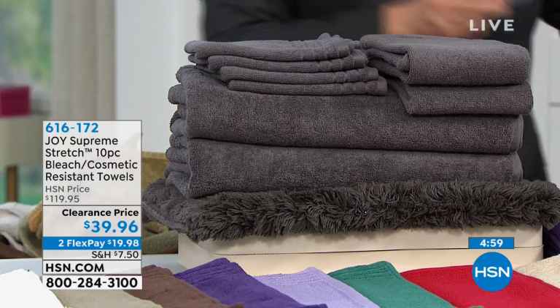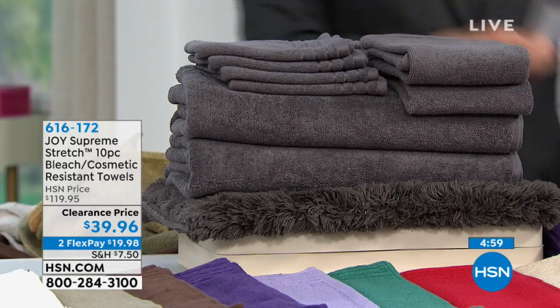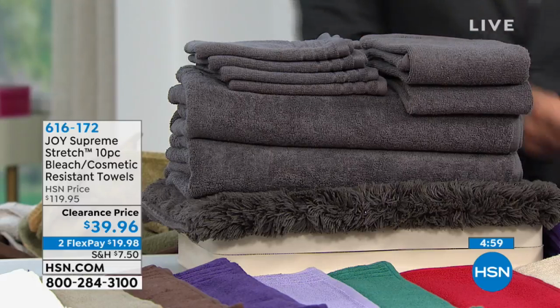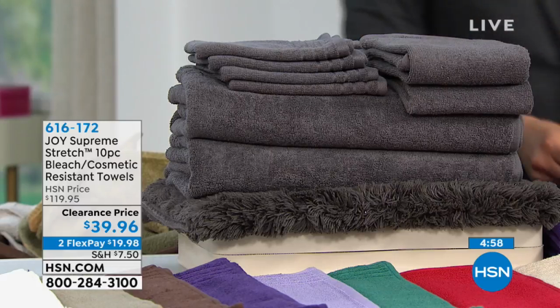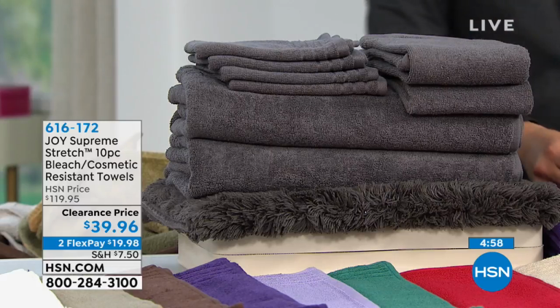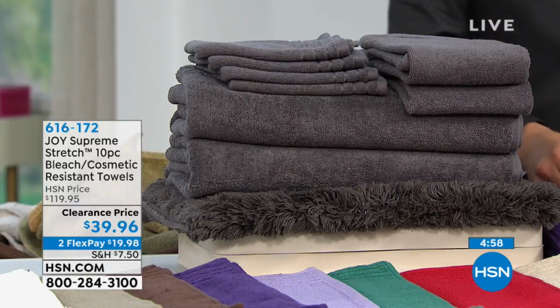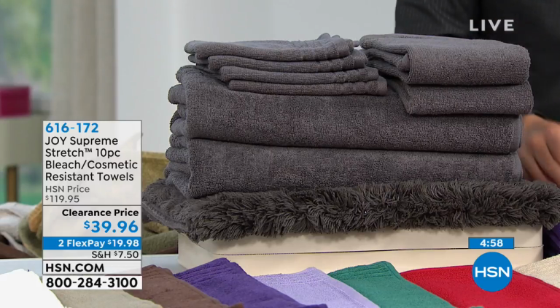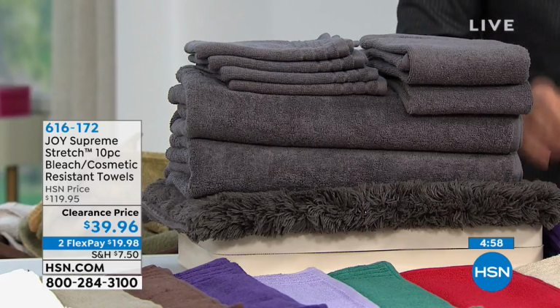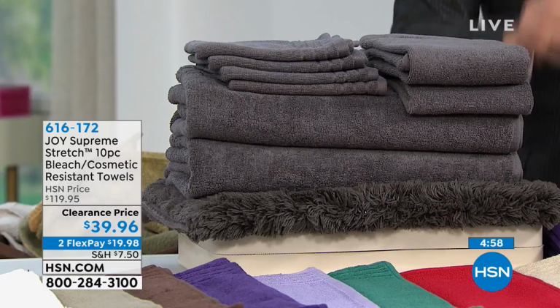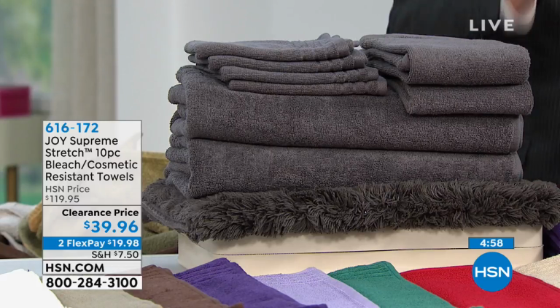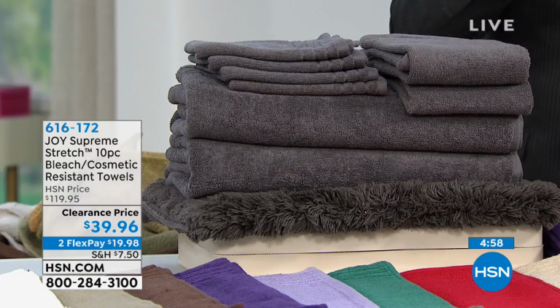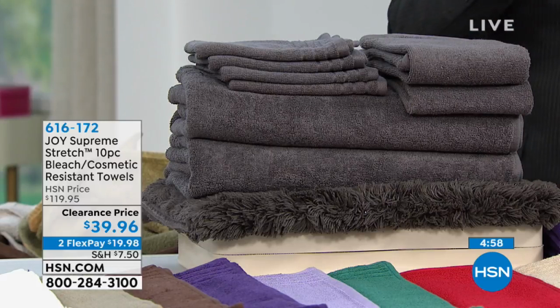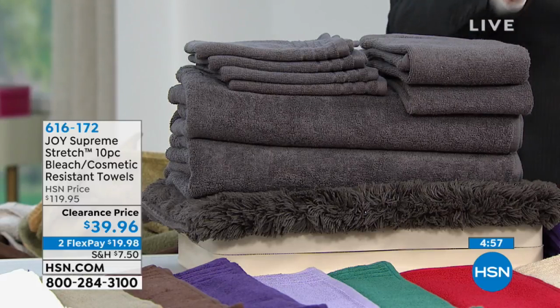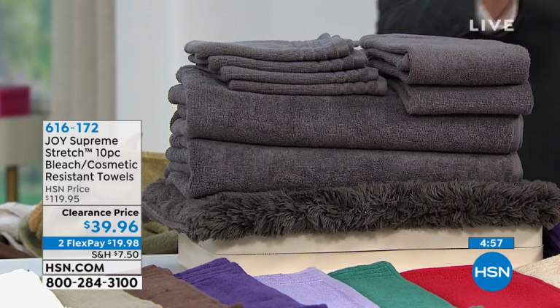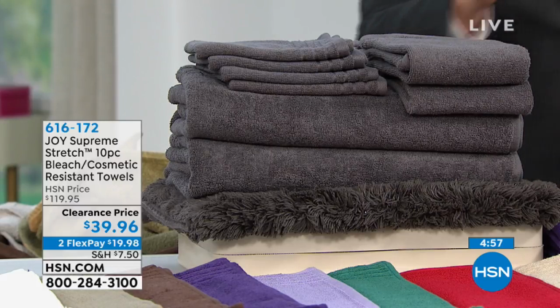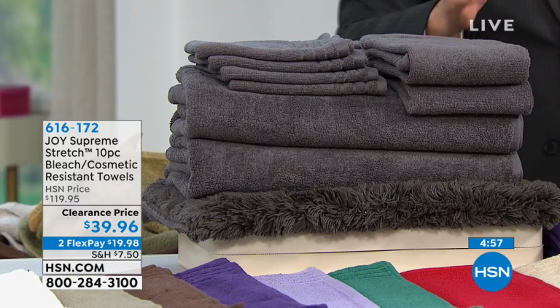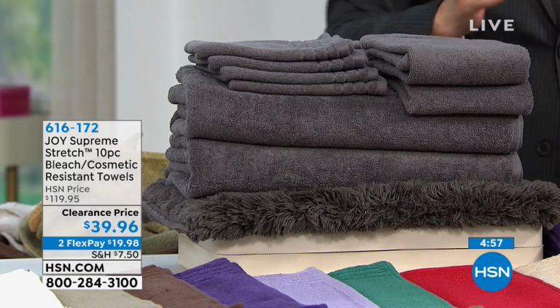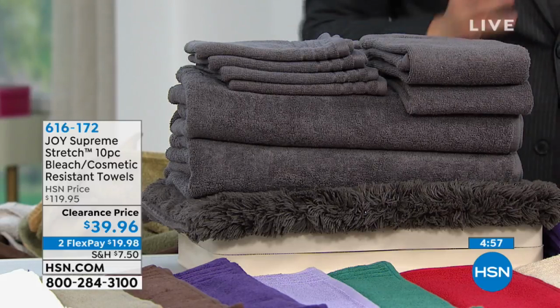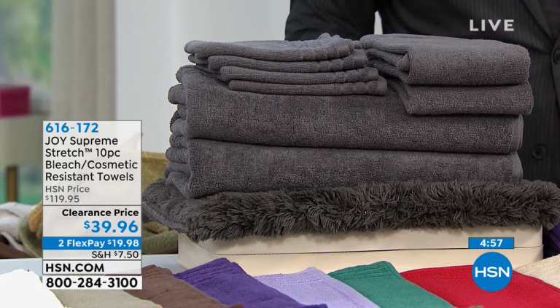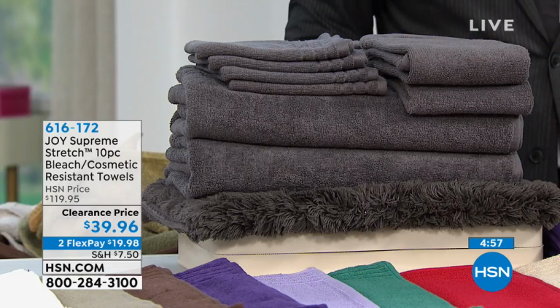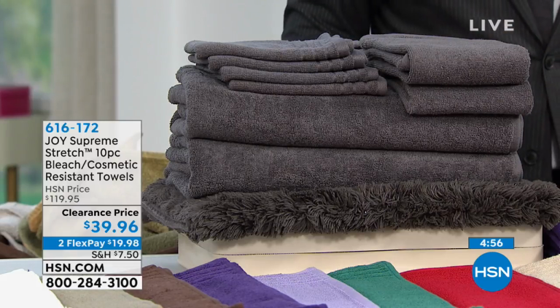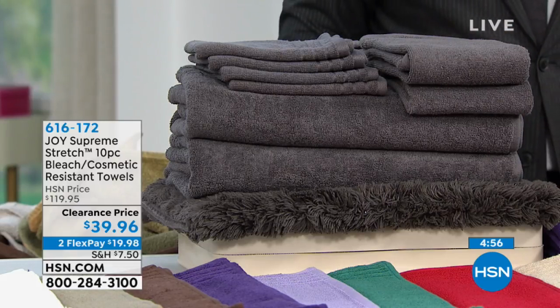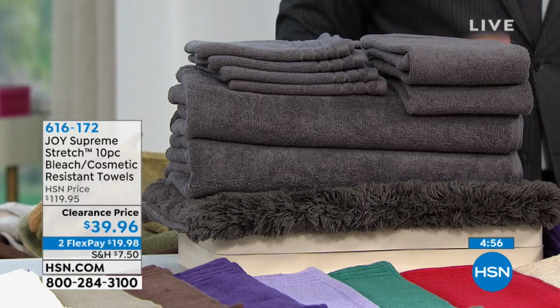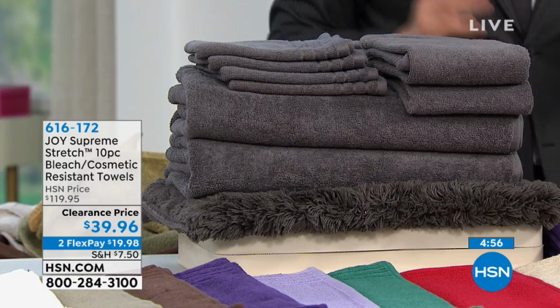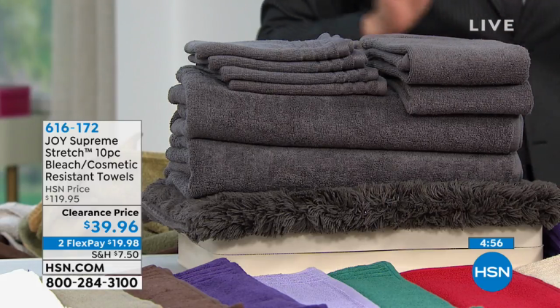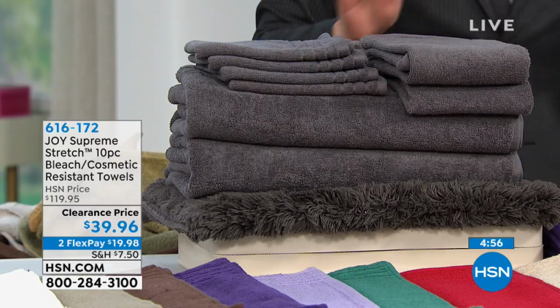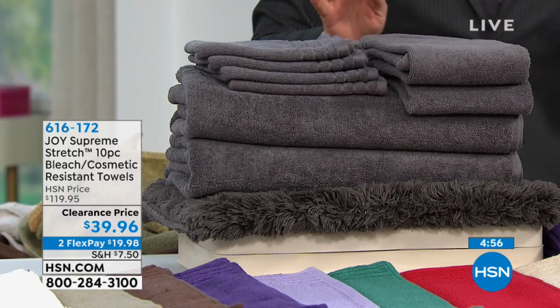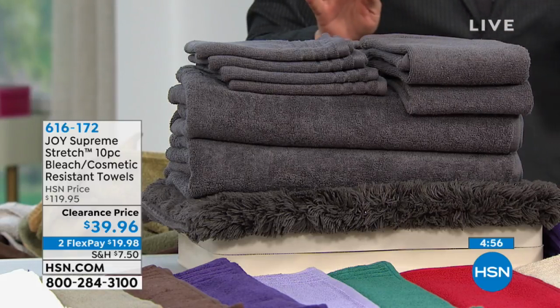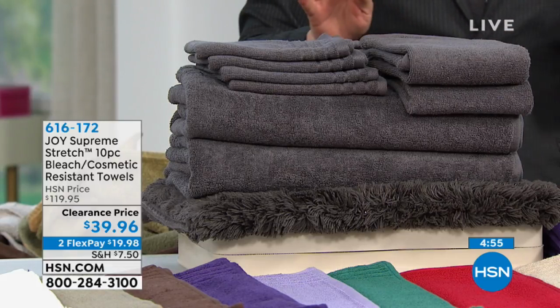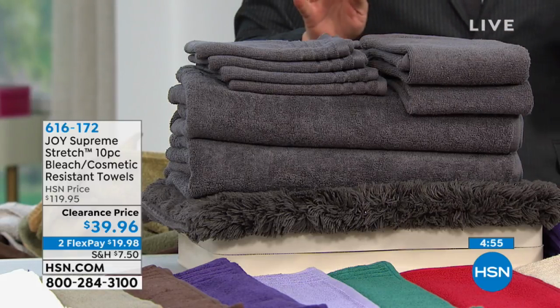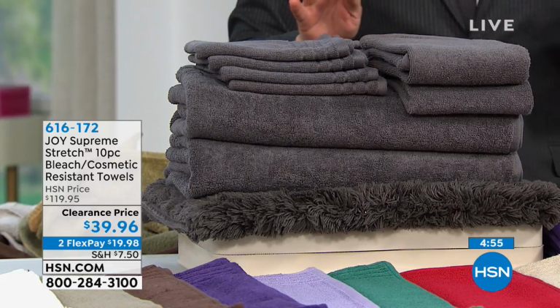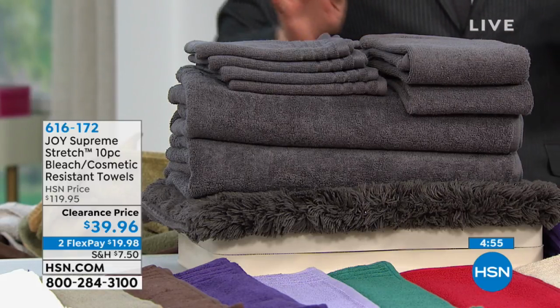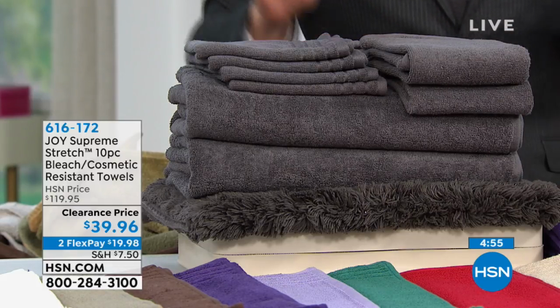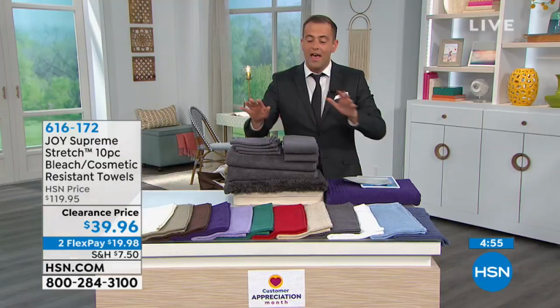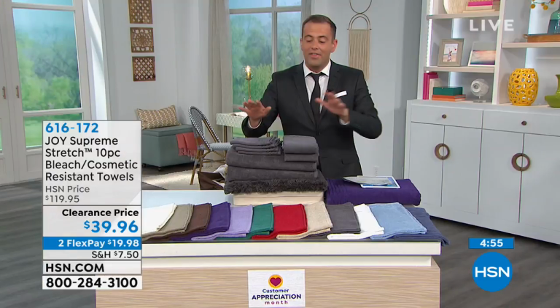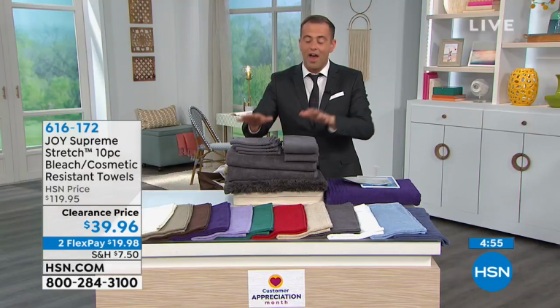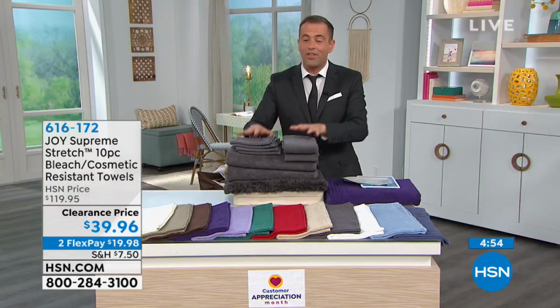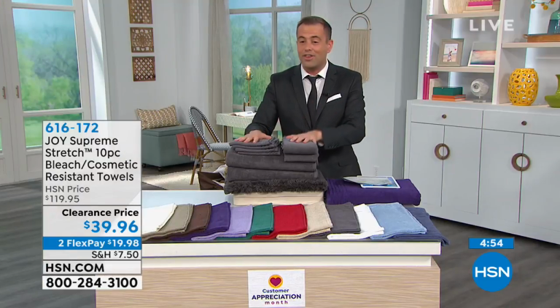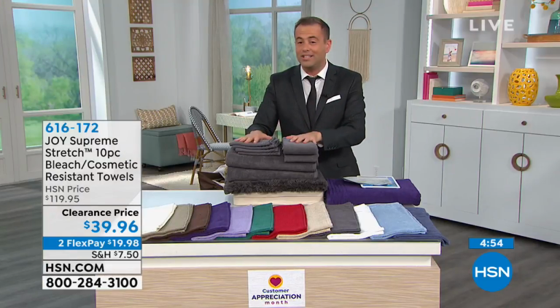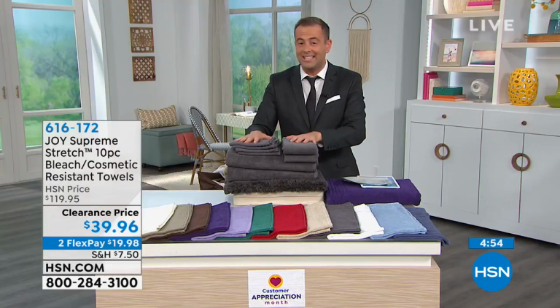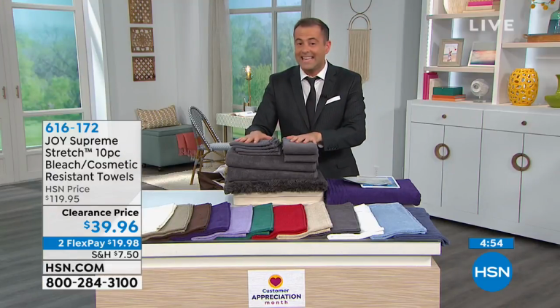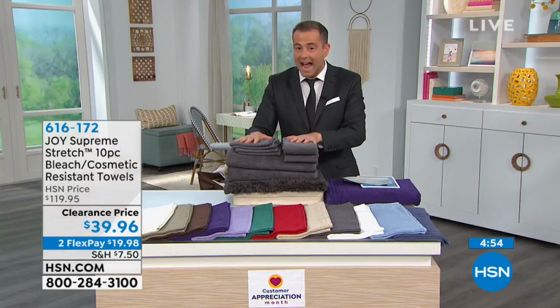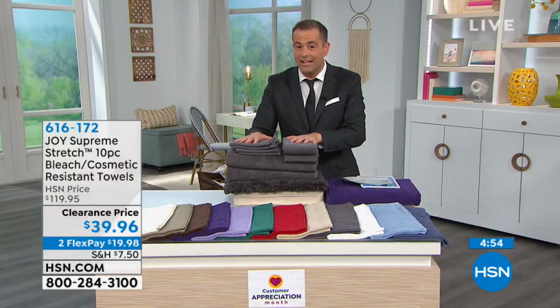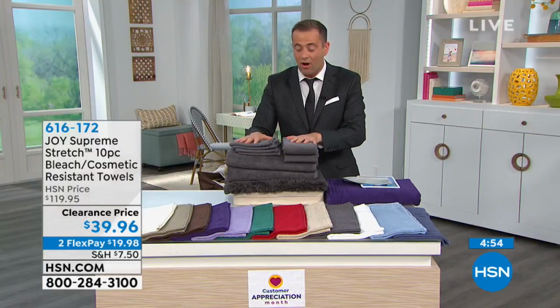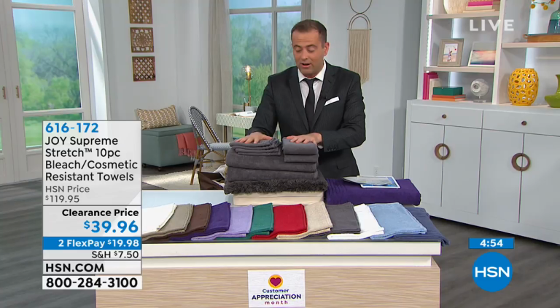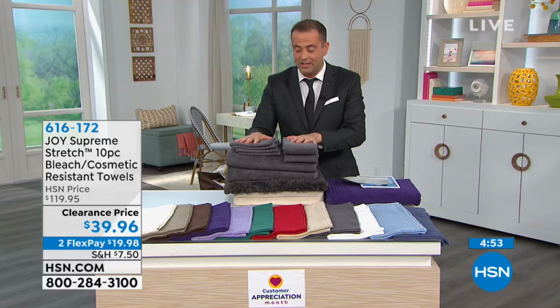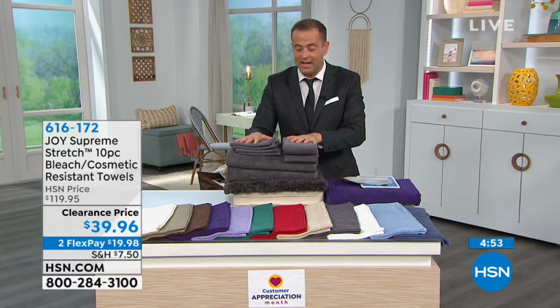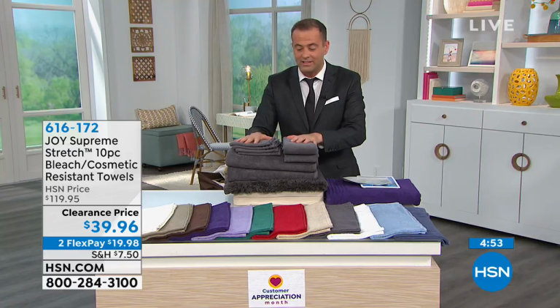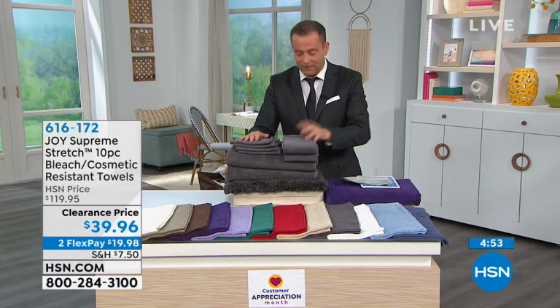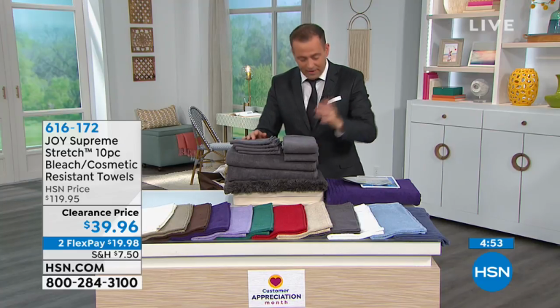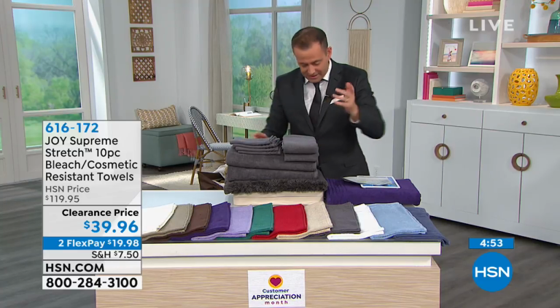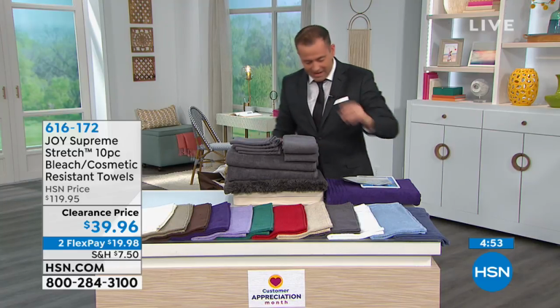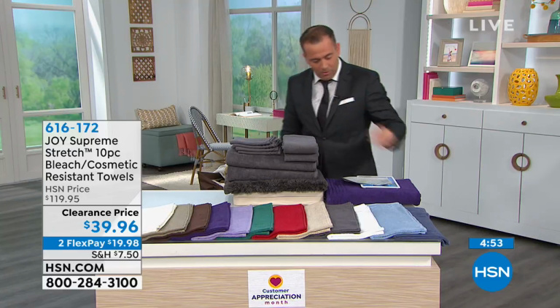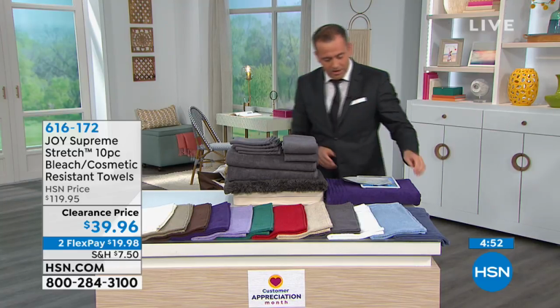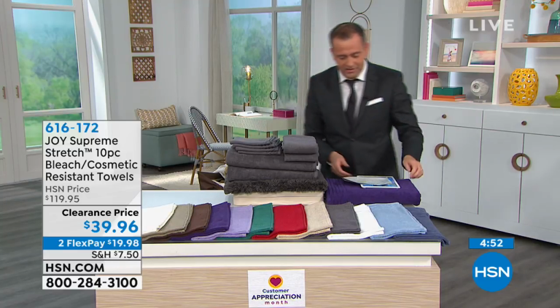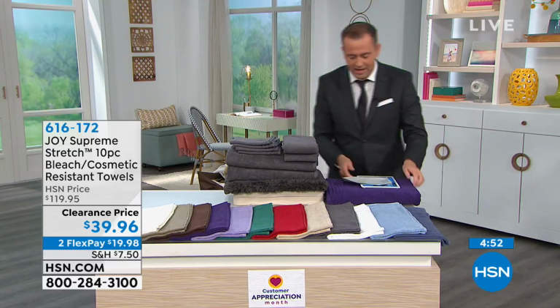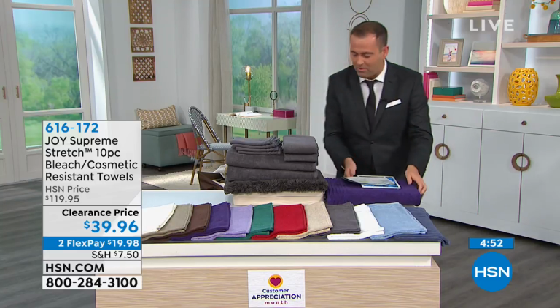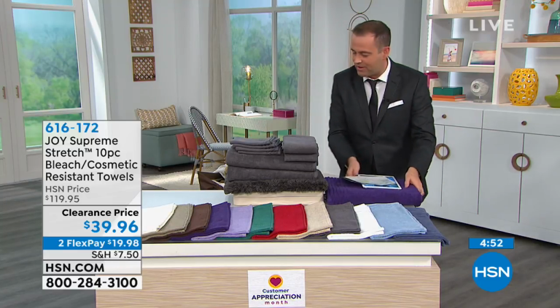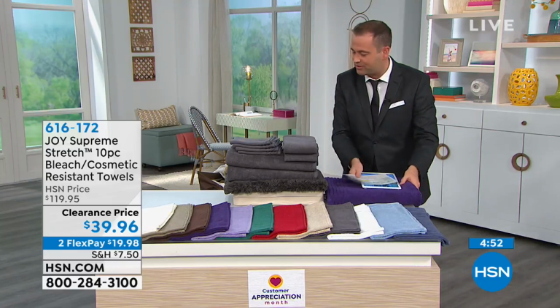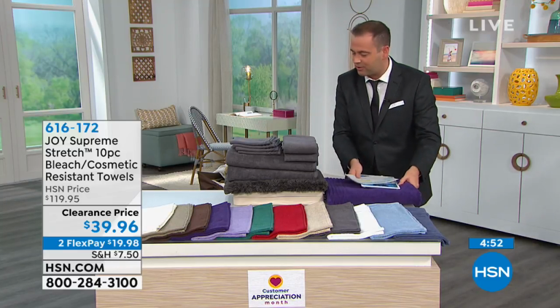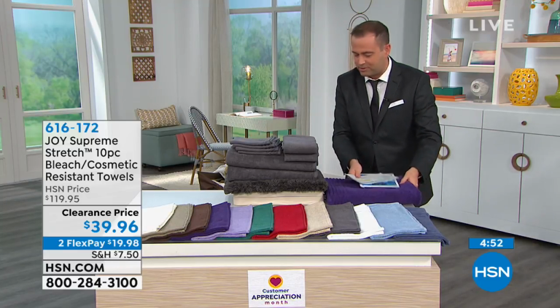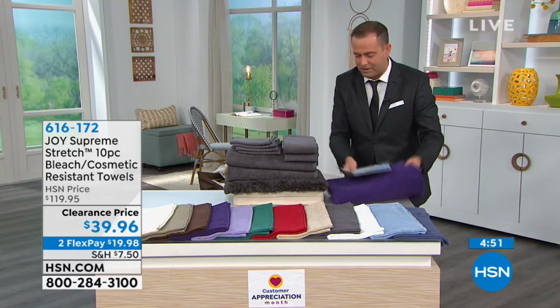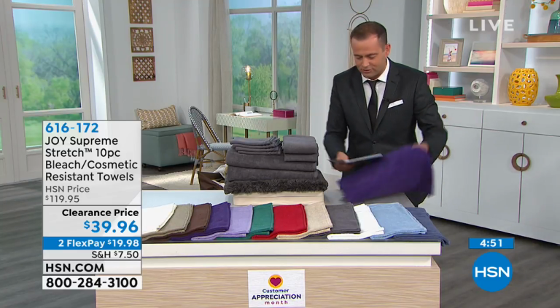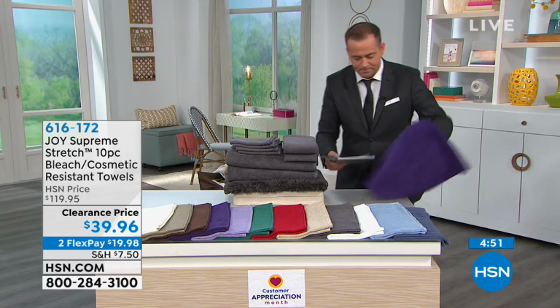$80 off the regular price. So normally these are $120 — they are $39.95. I want to tell you why they're so special.